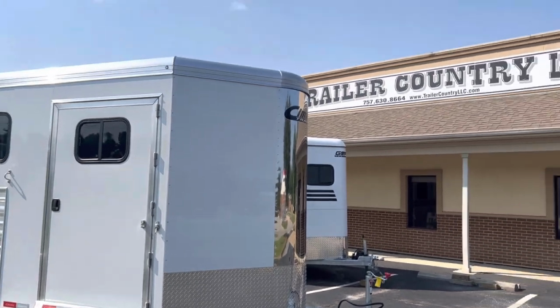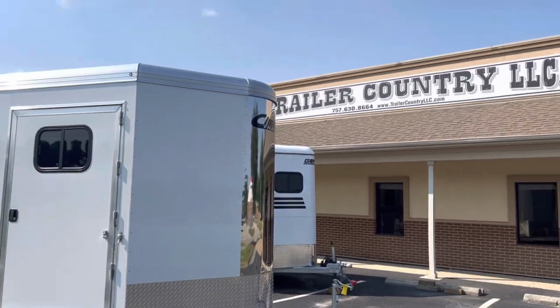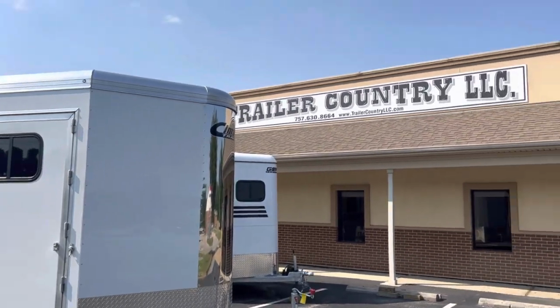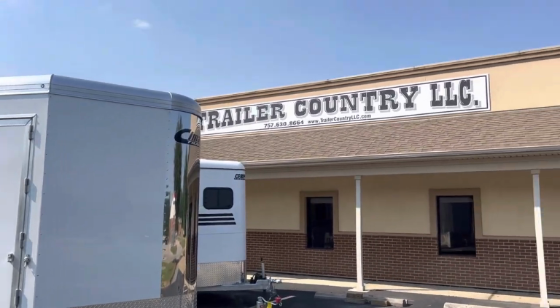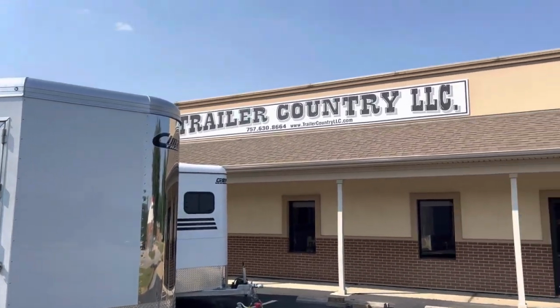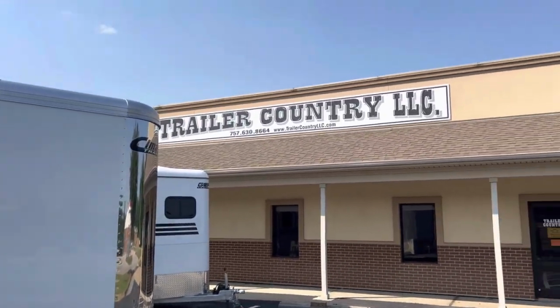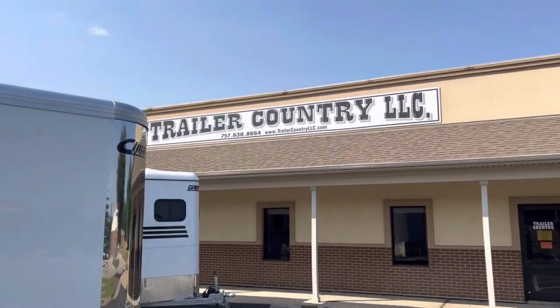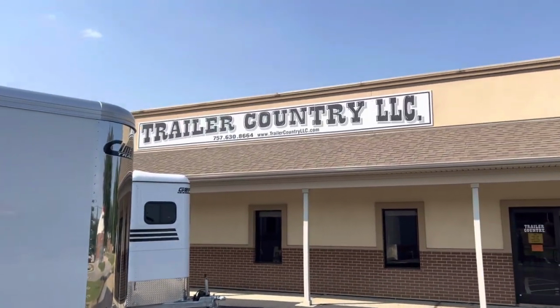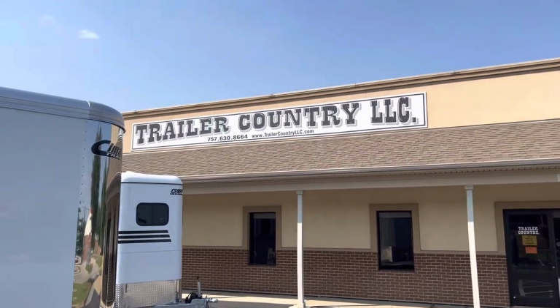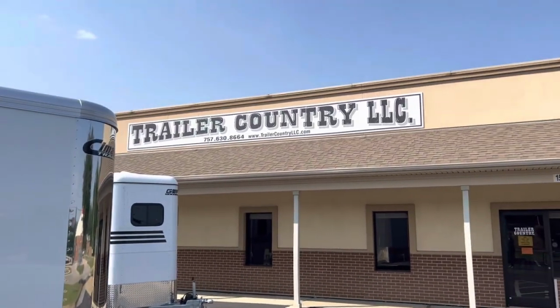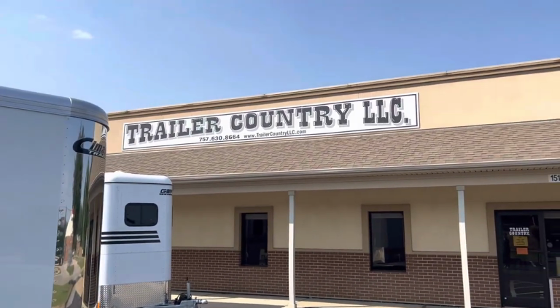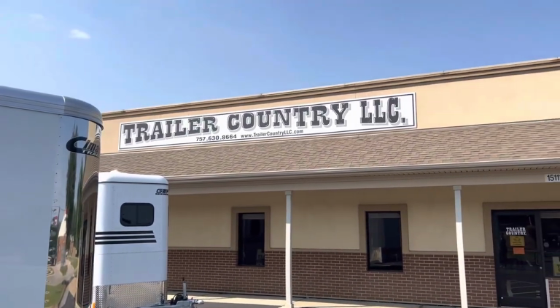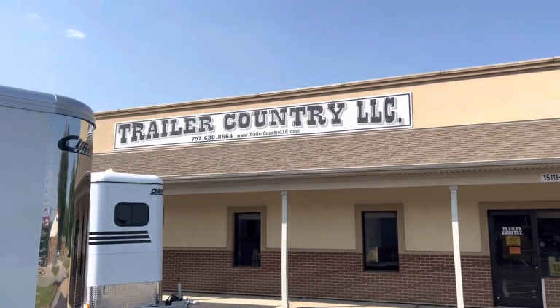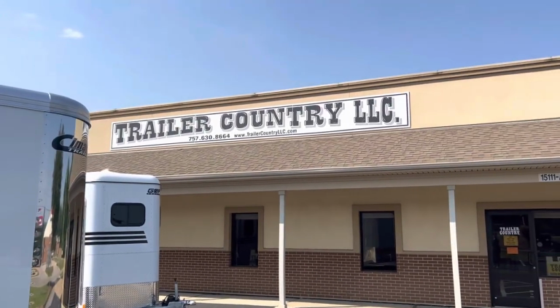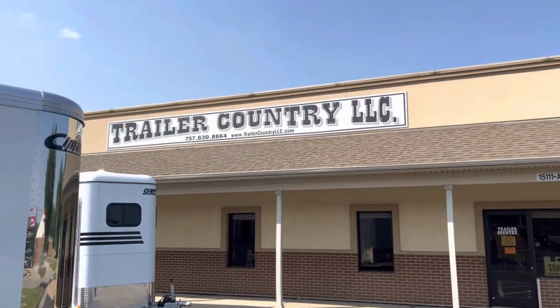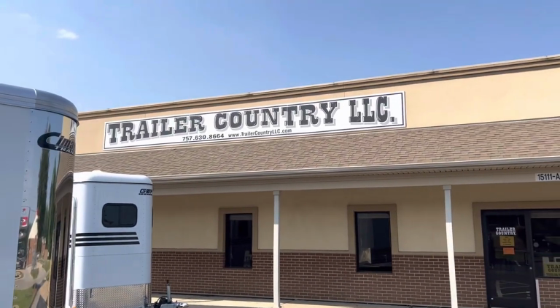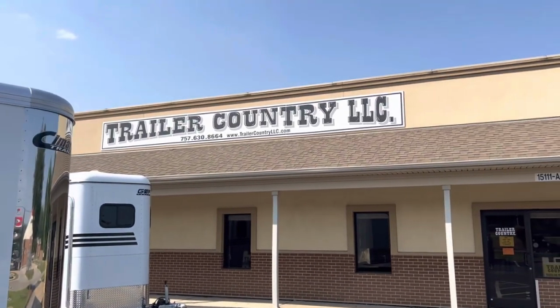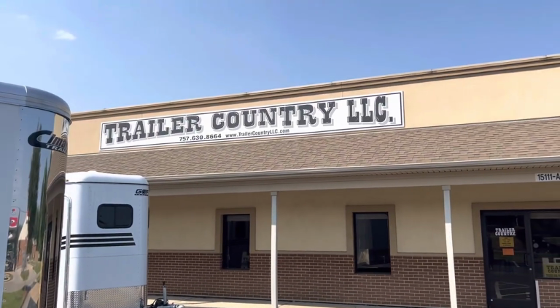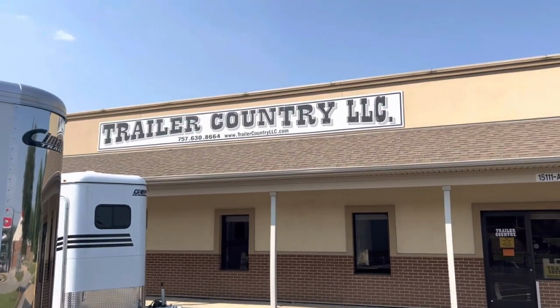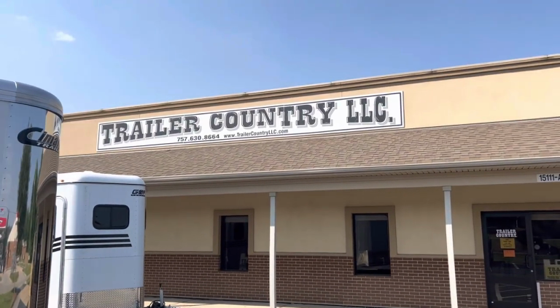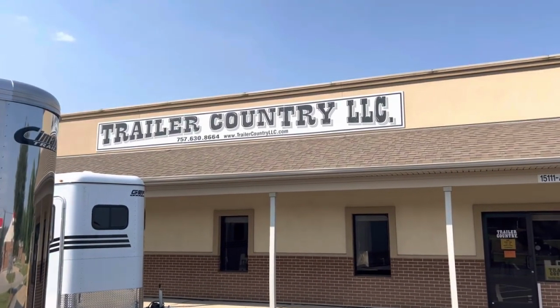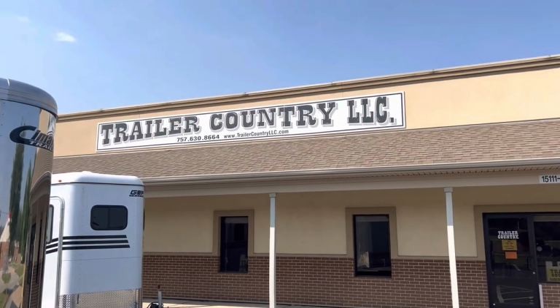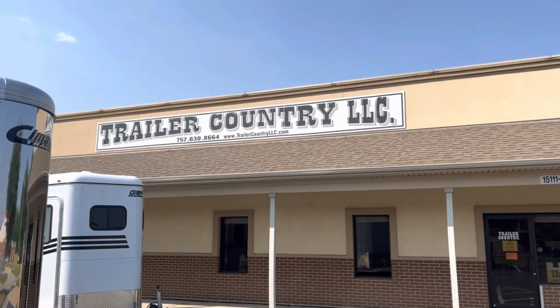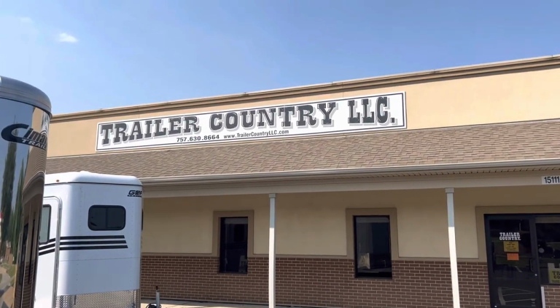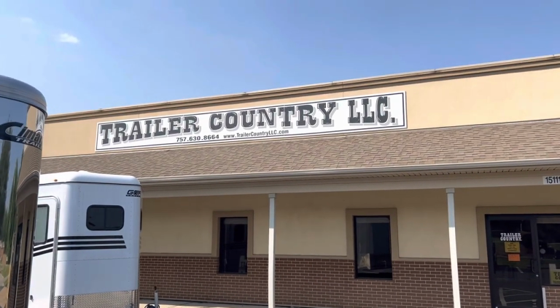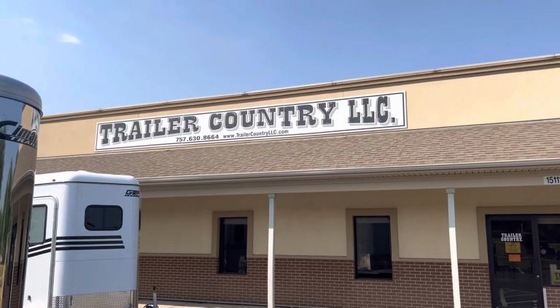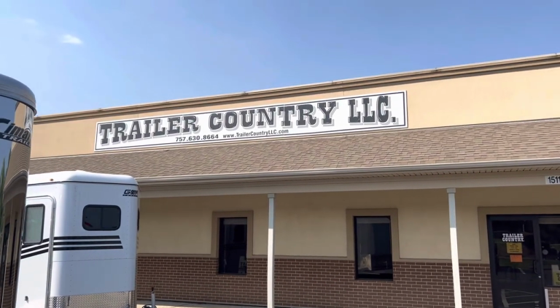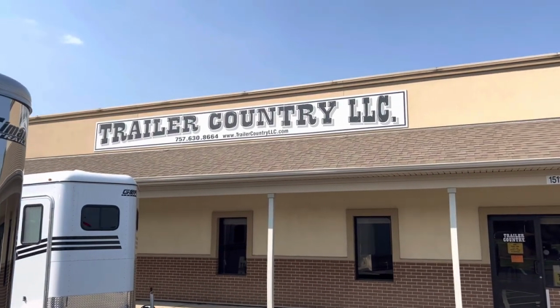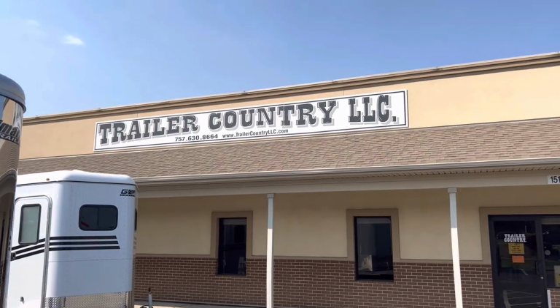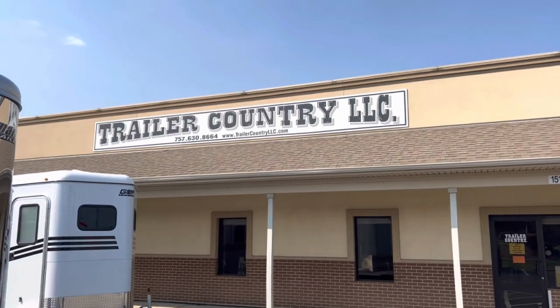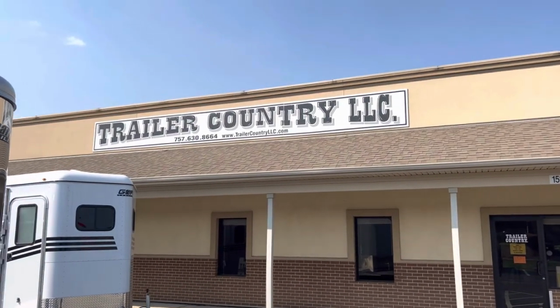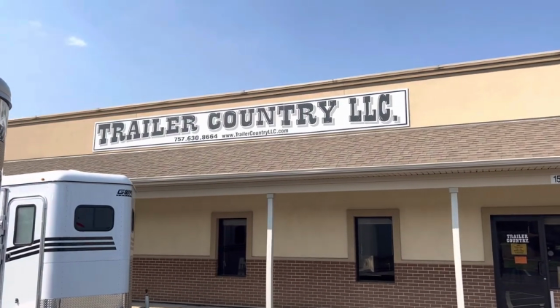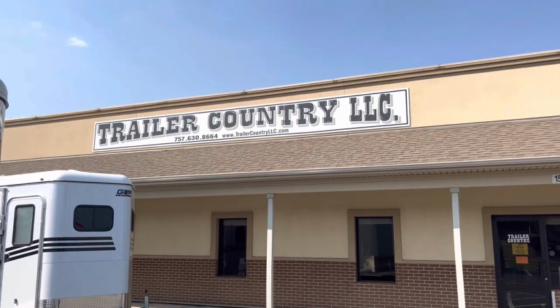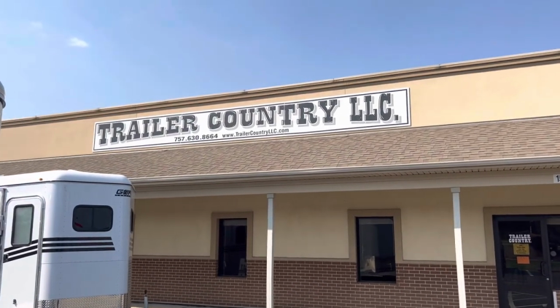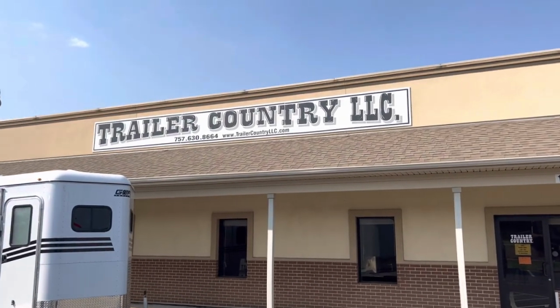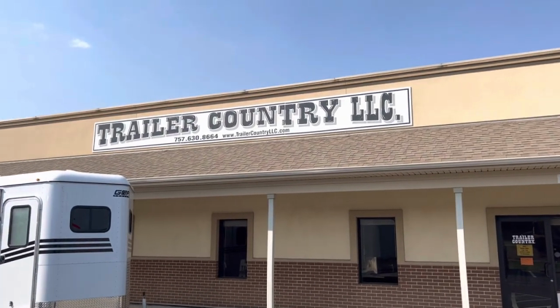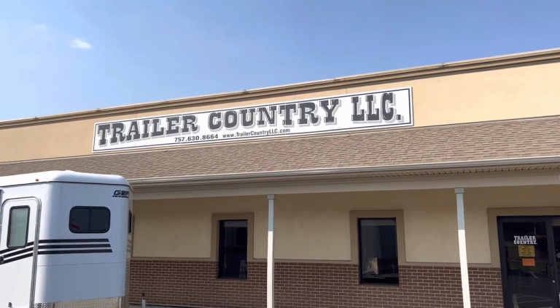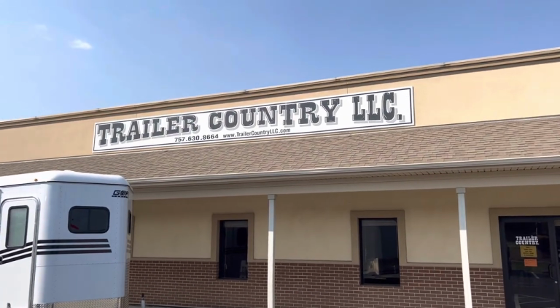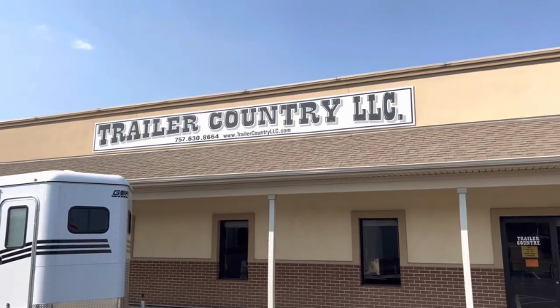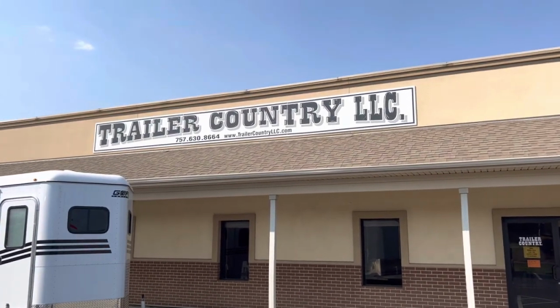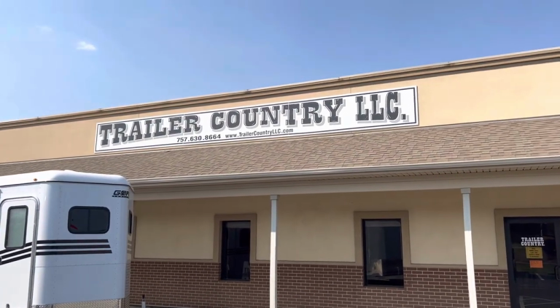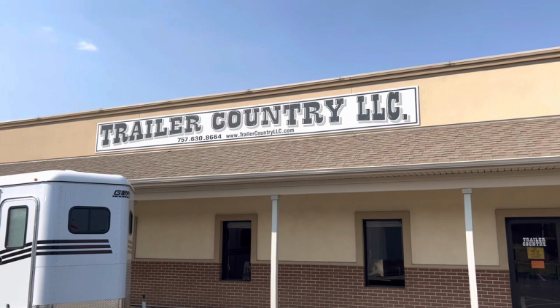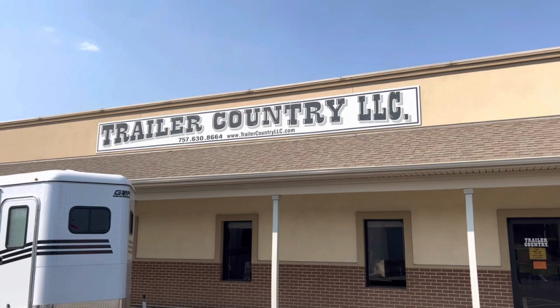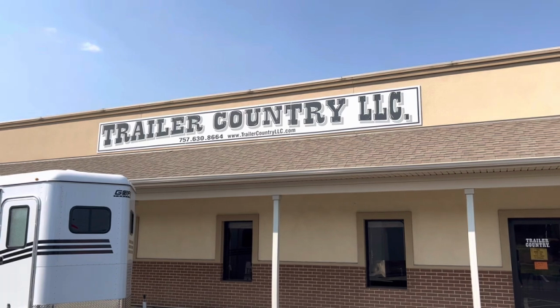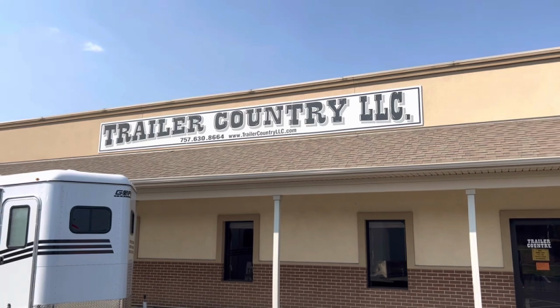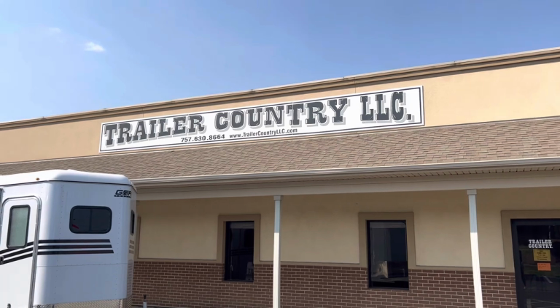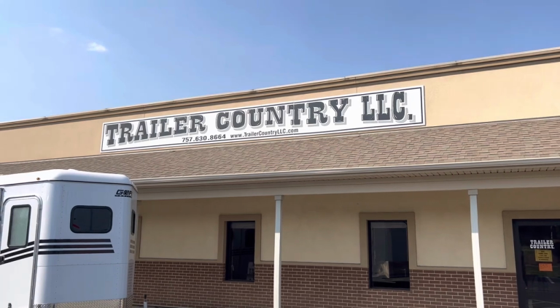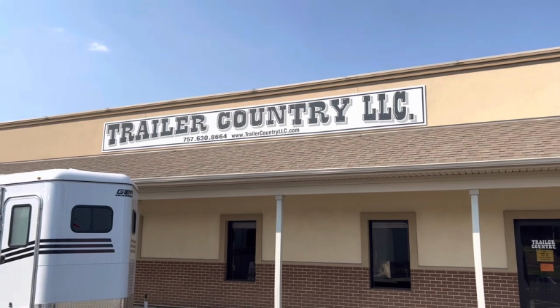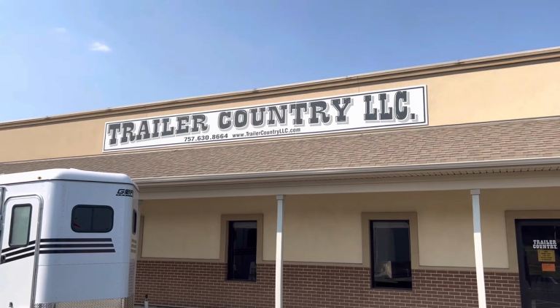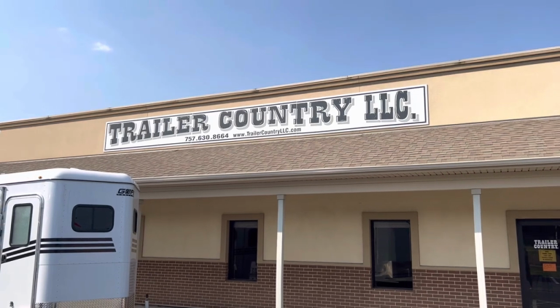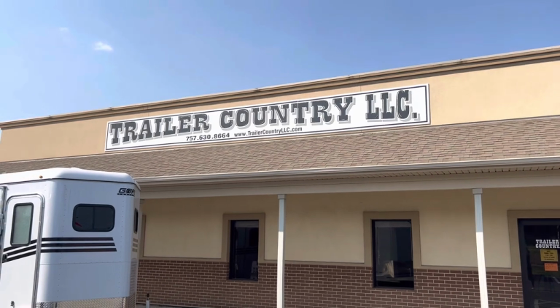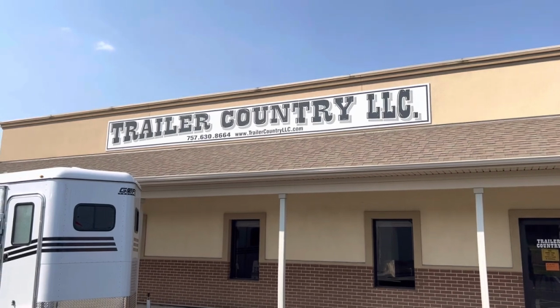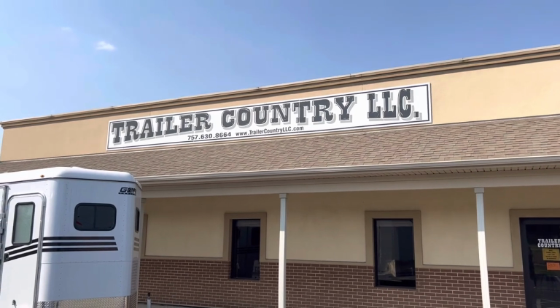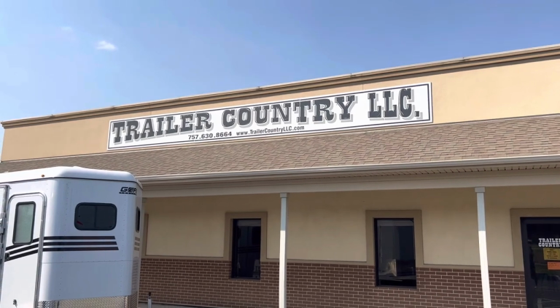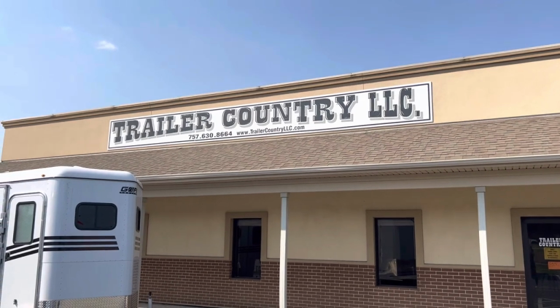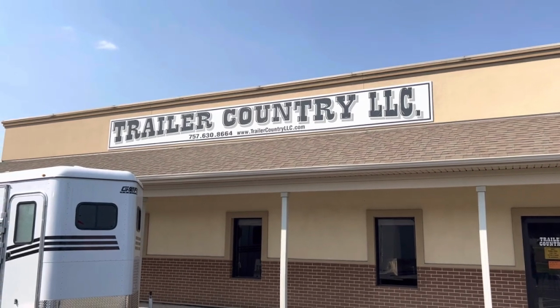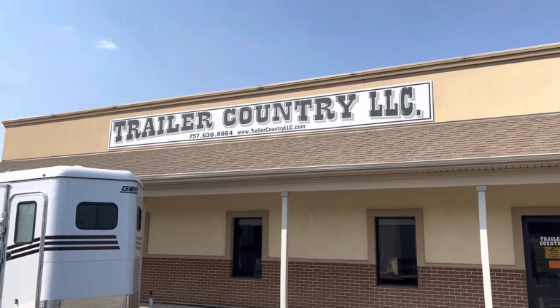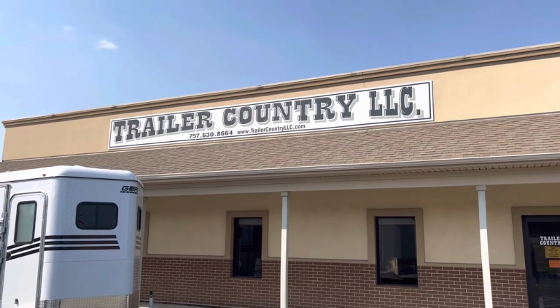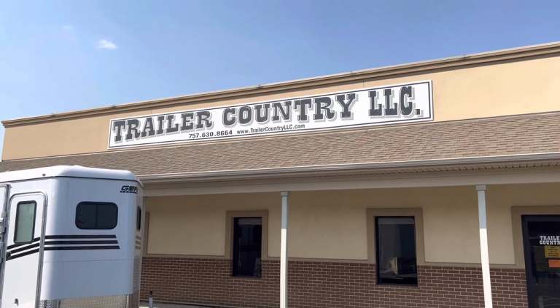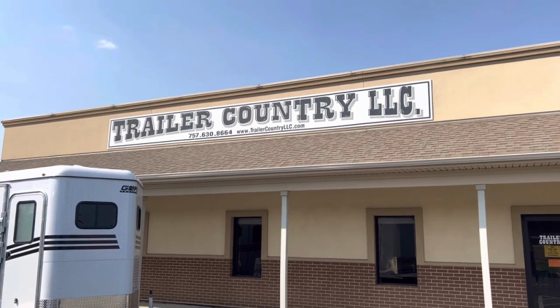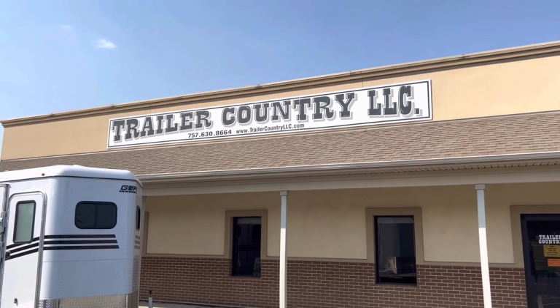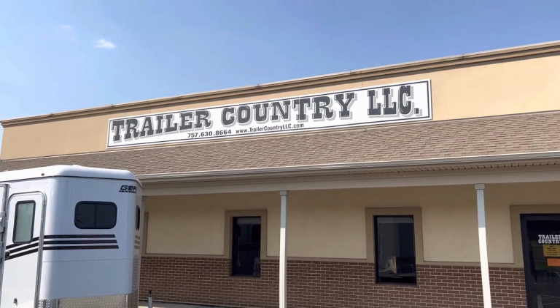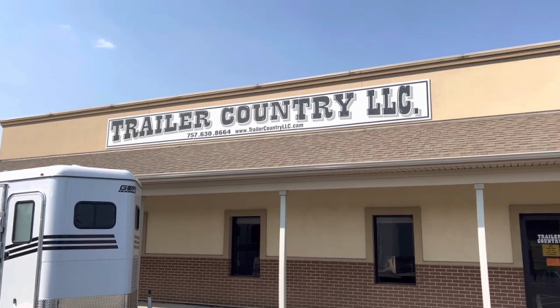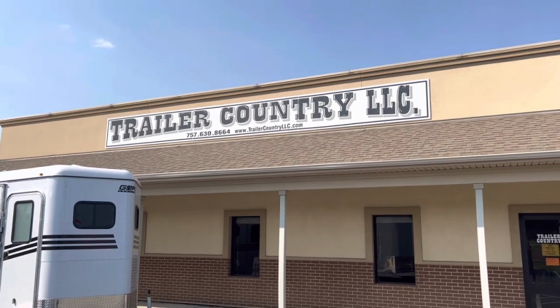This trailer is located at Trailer Country LLC in Carrollton, Virginia. You can see the full specs at TrailerCountryLLC.com.